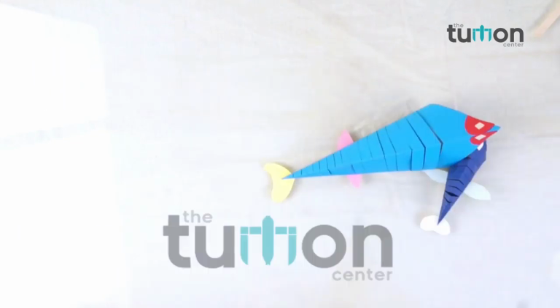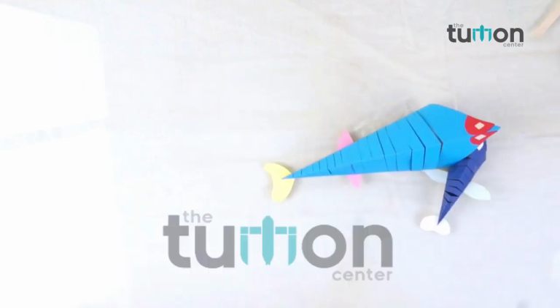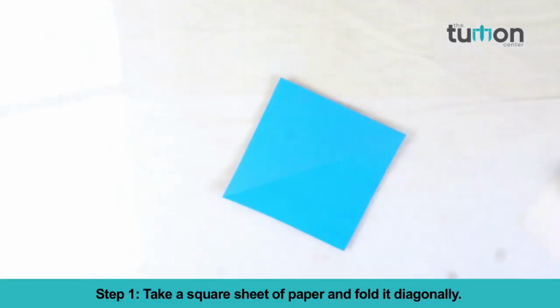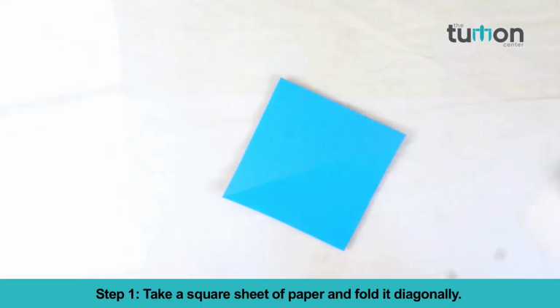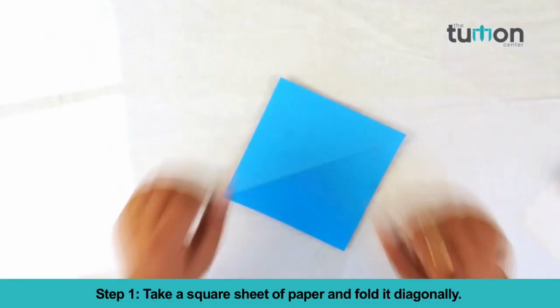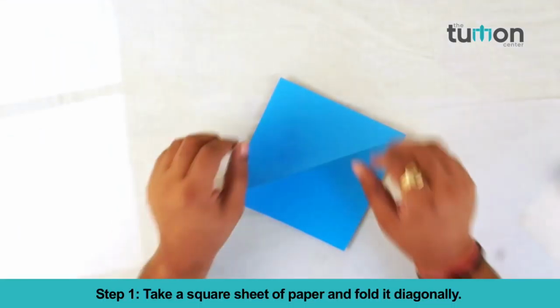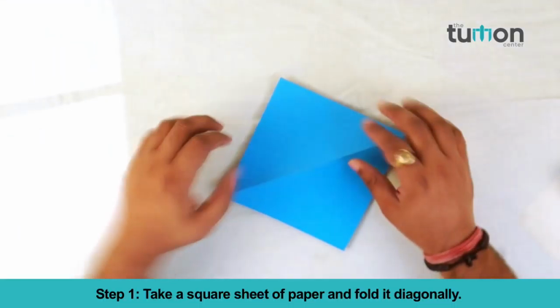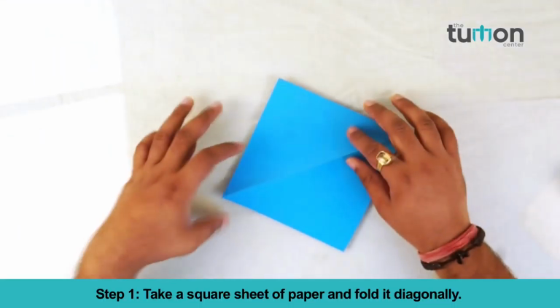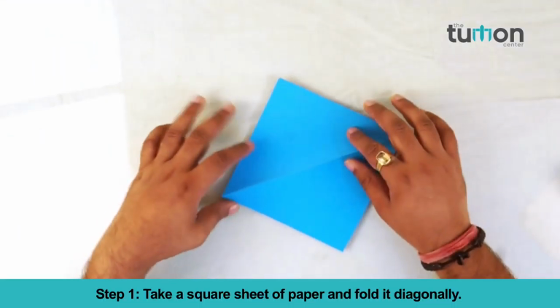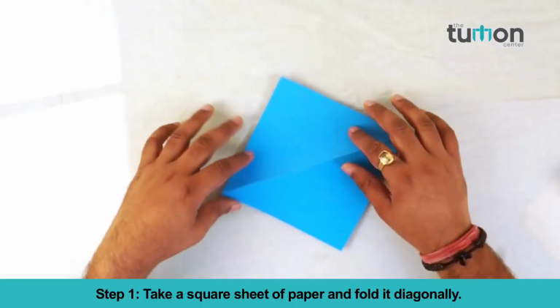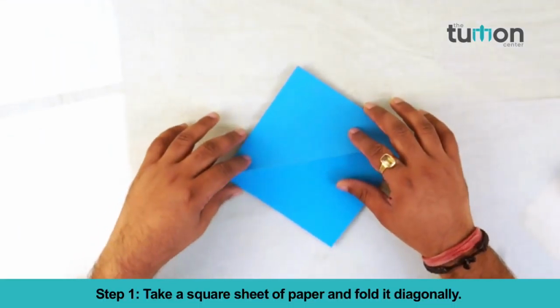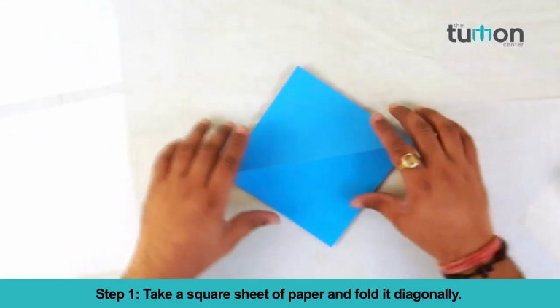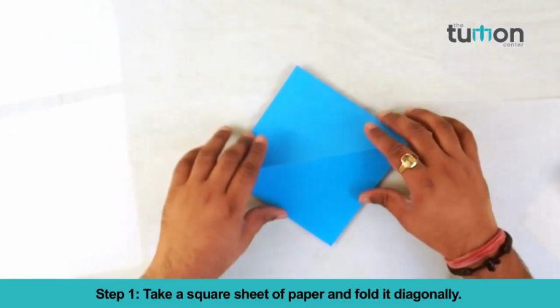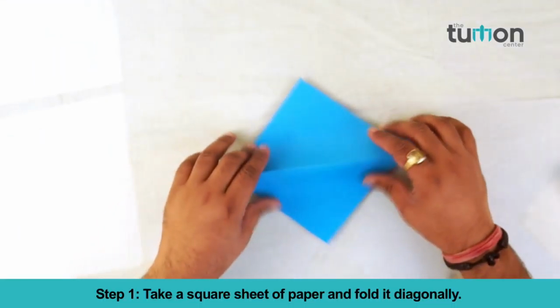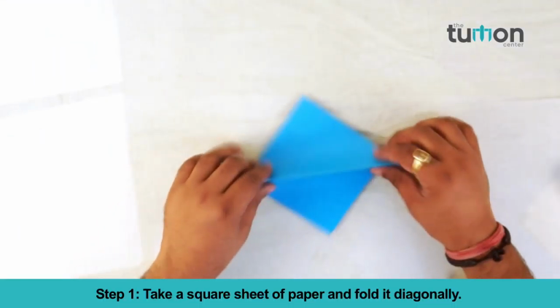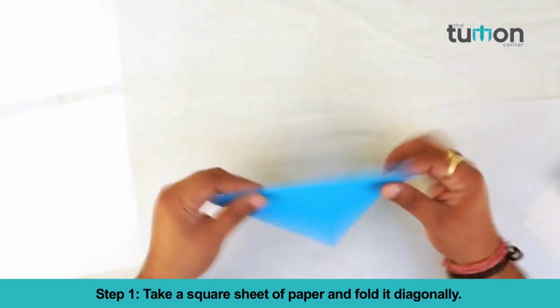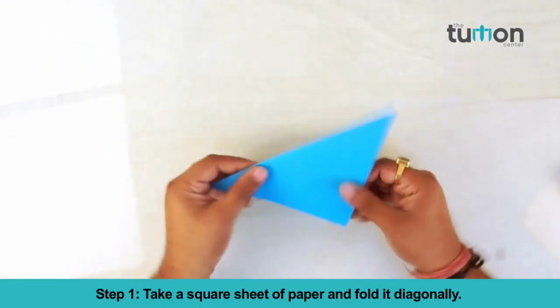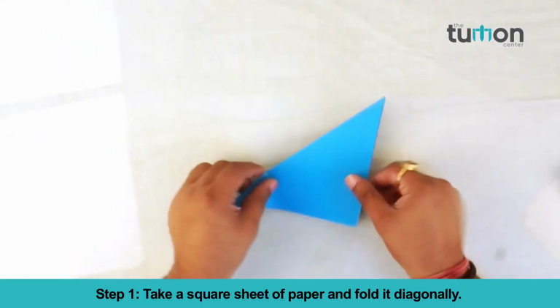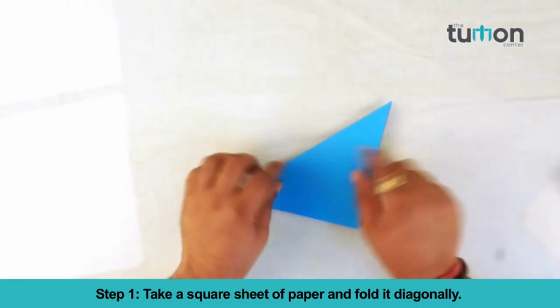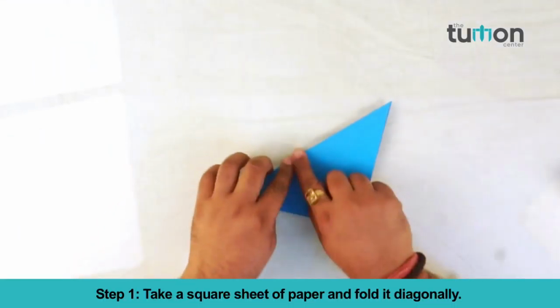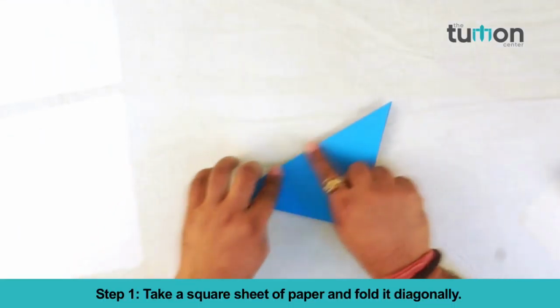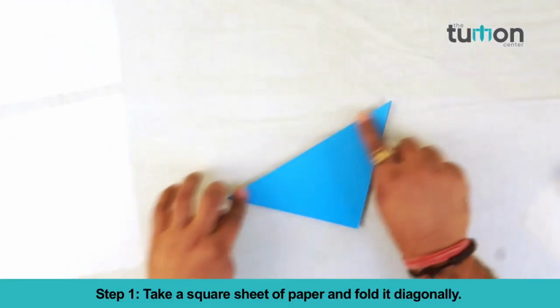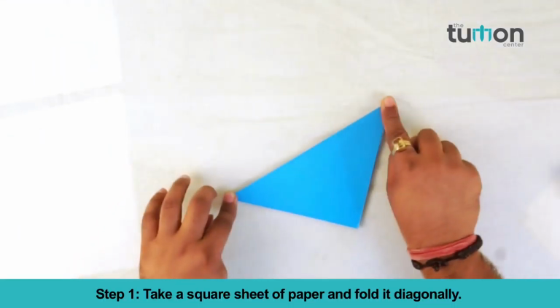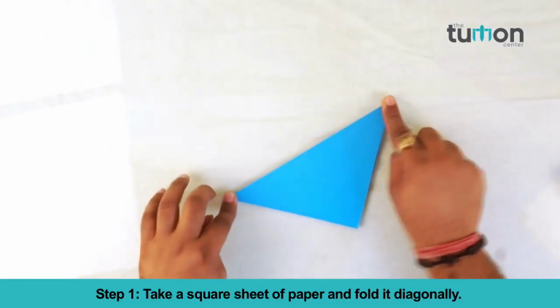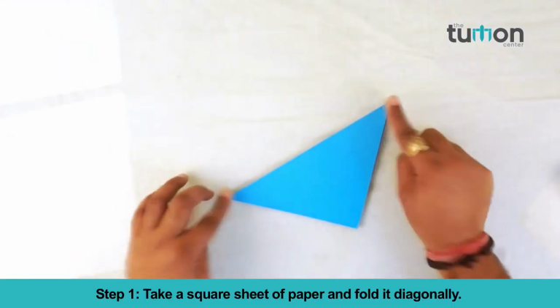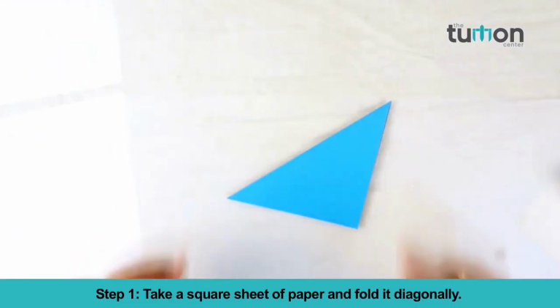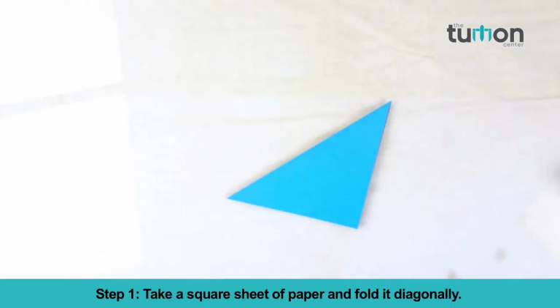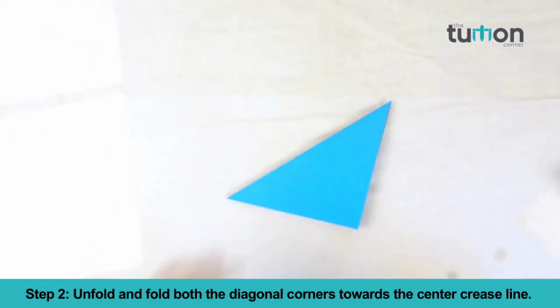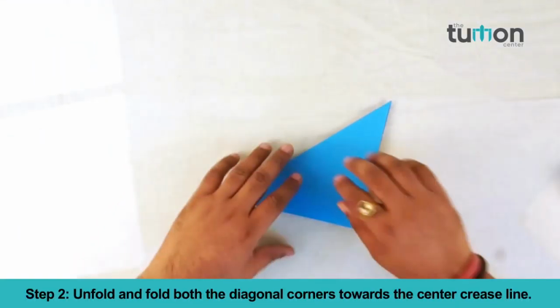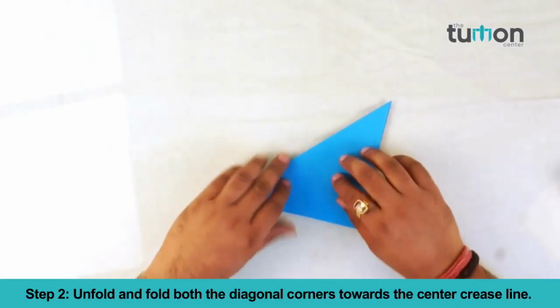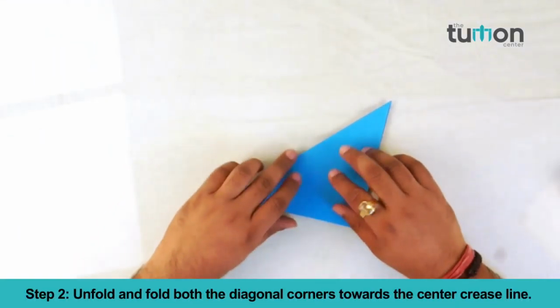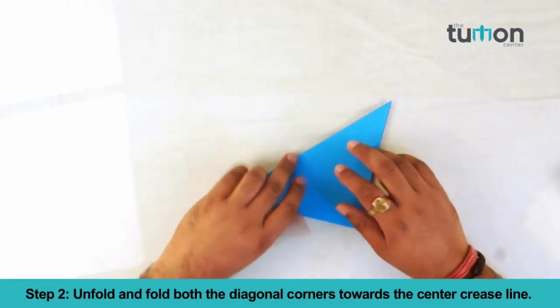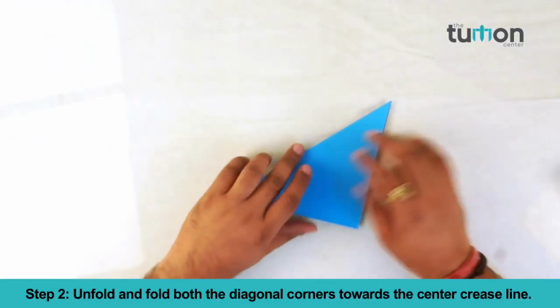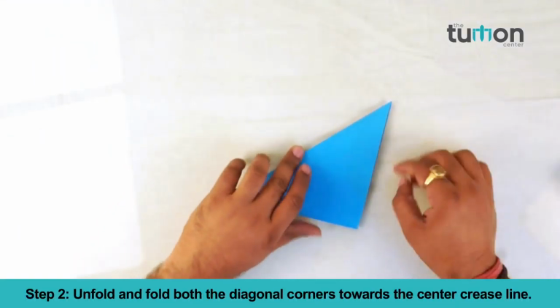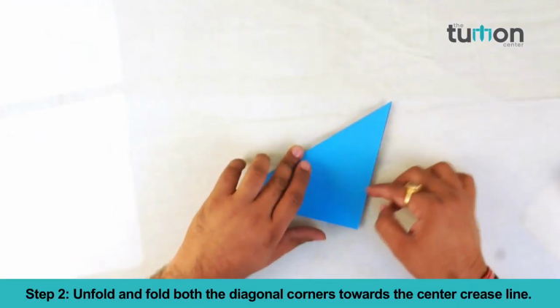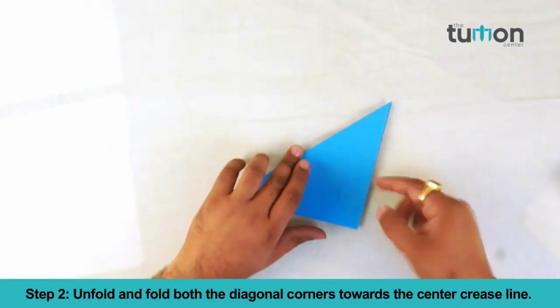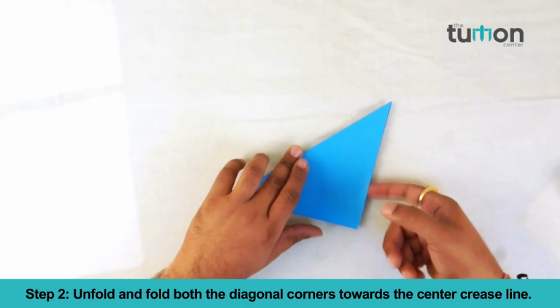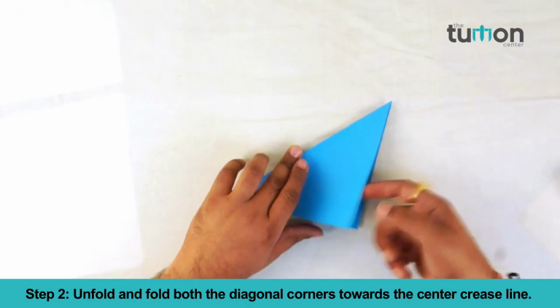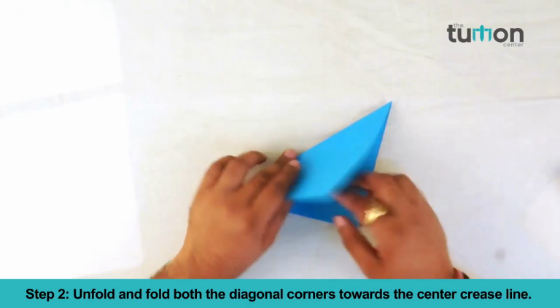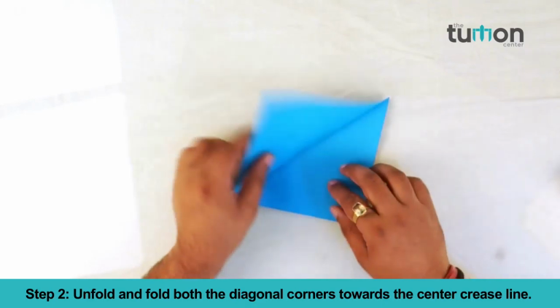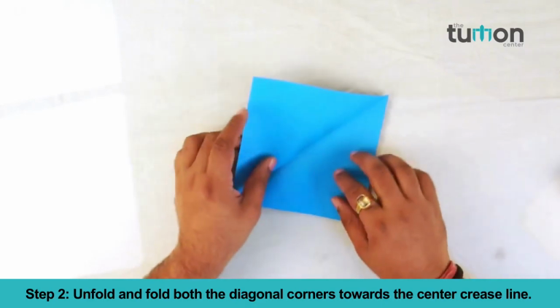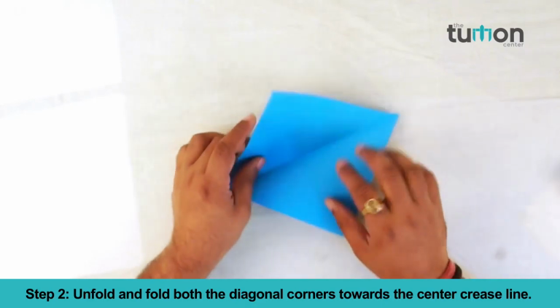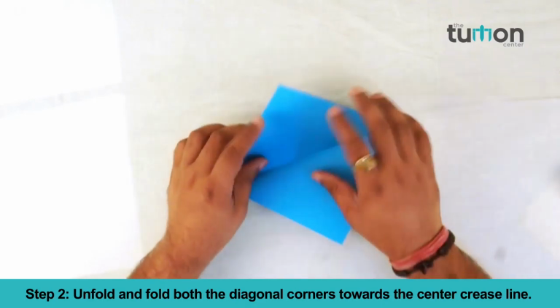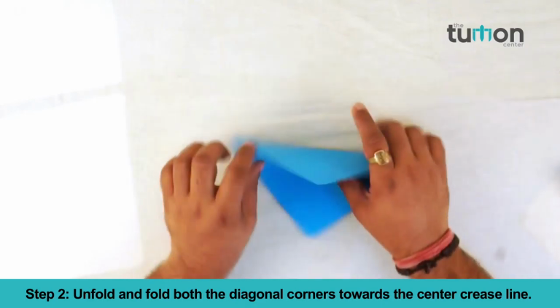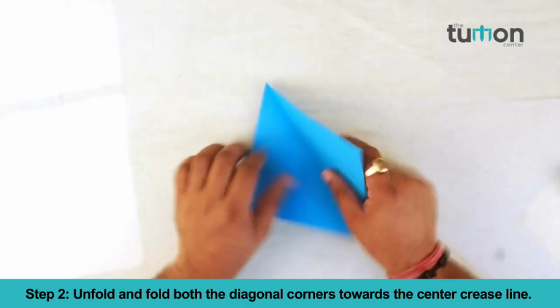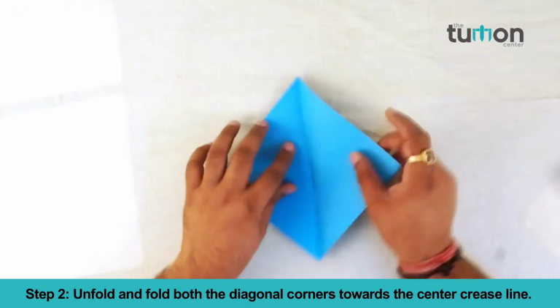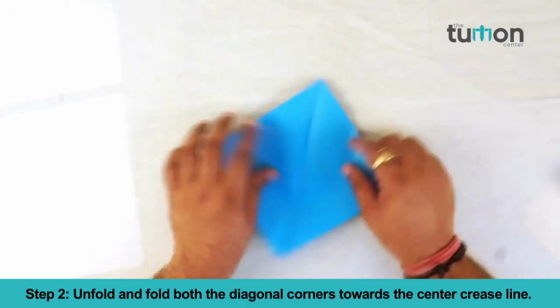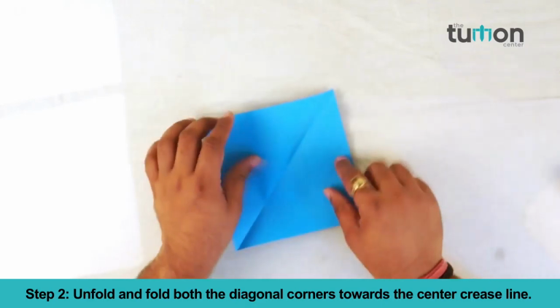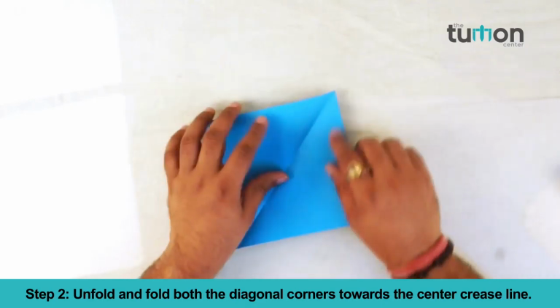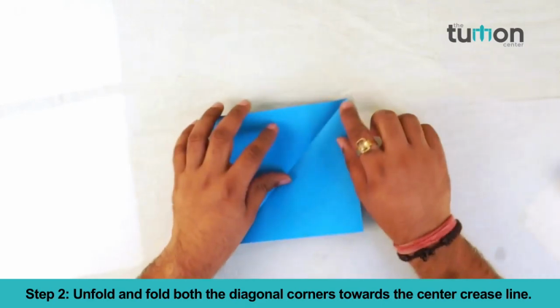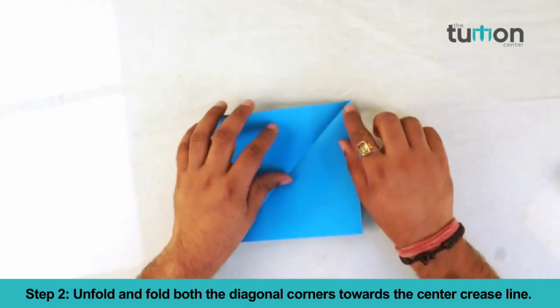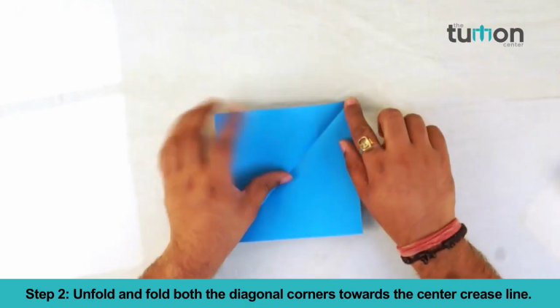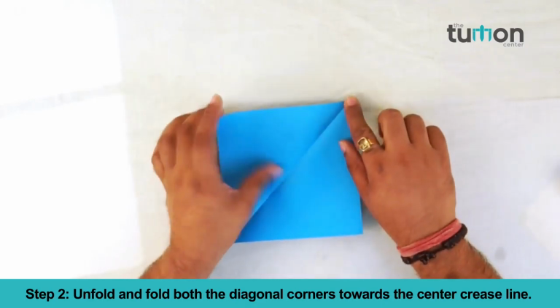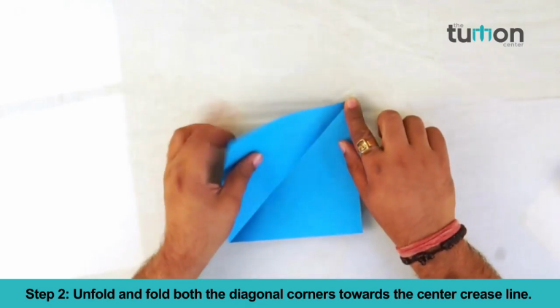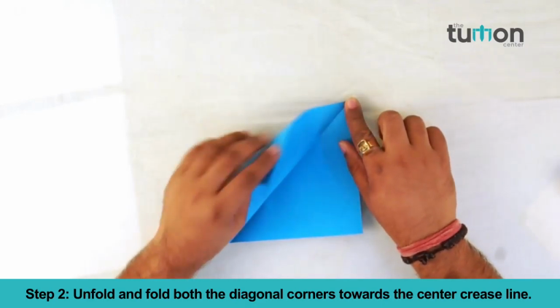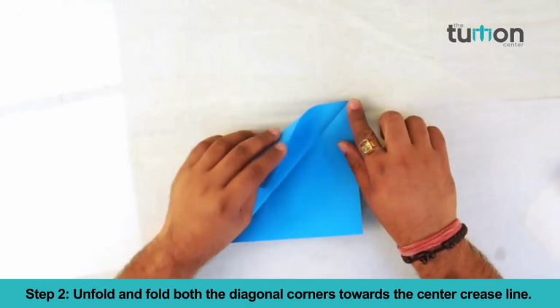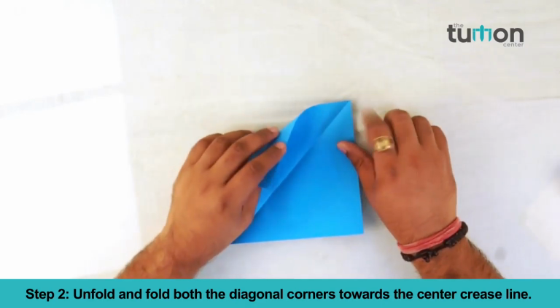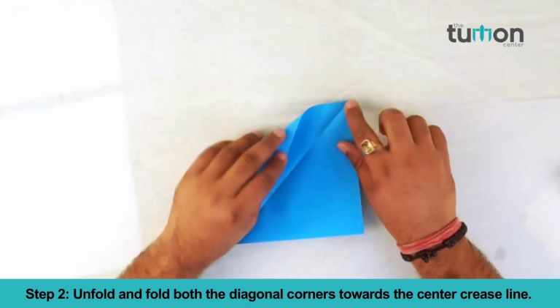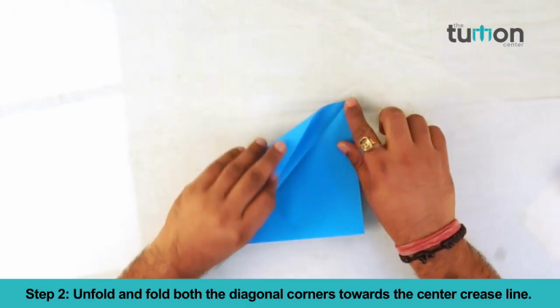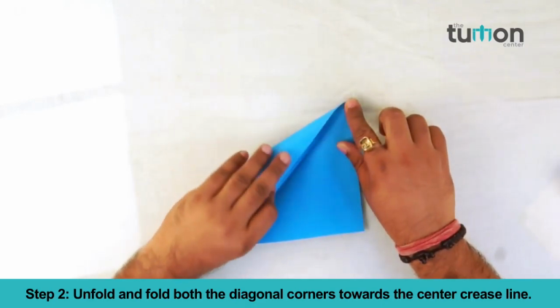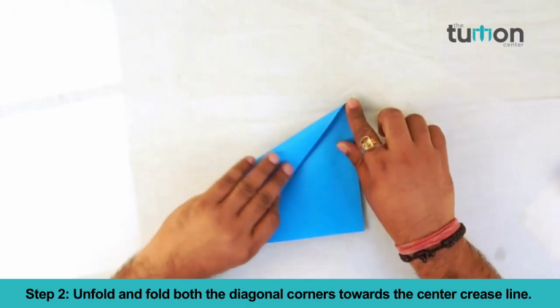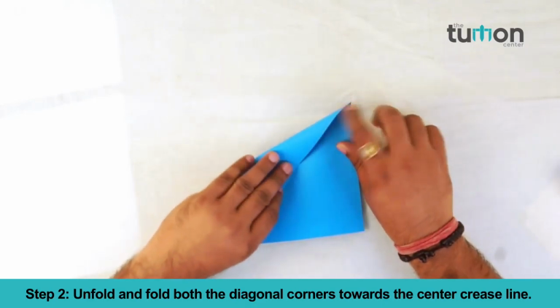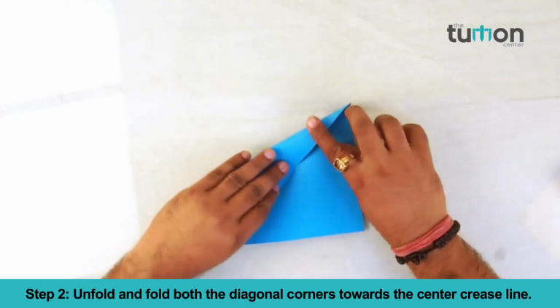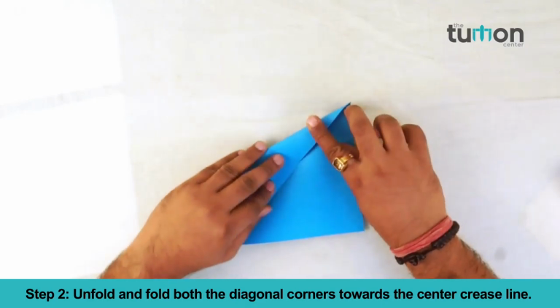Take a square sheet of paper and fold it diagonally. Unfold and fold both the diagonal corners towards the center crease line.